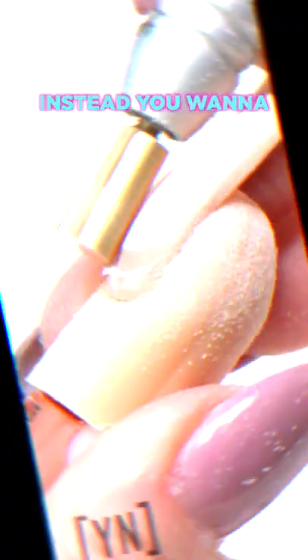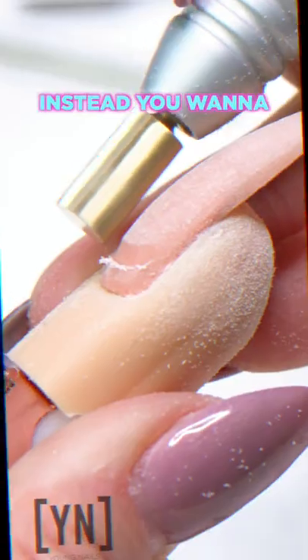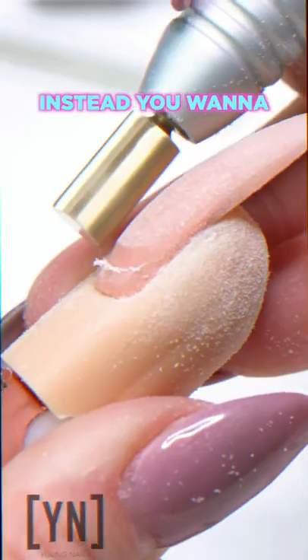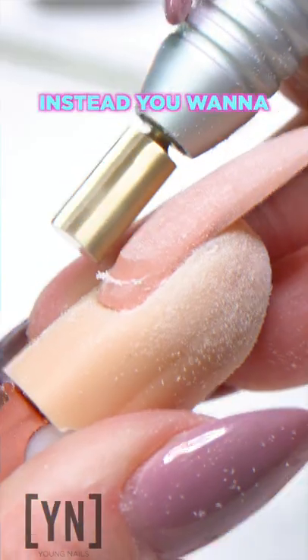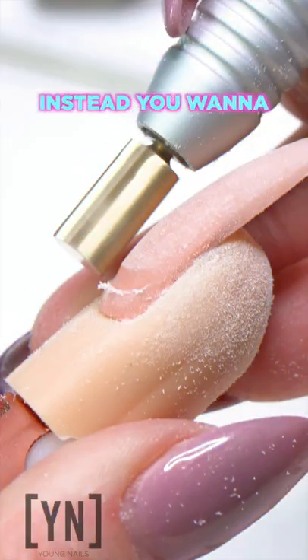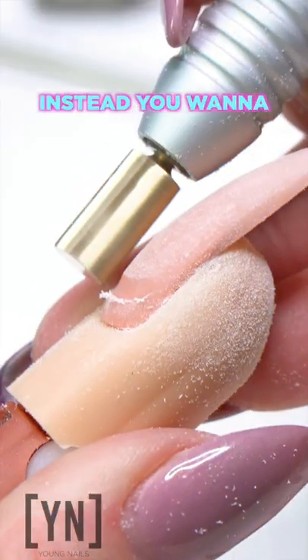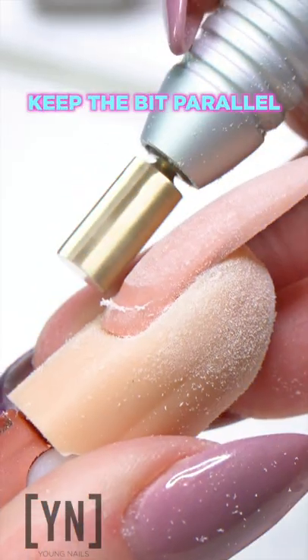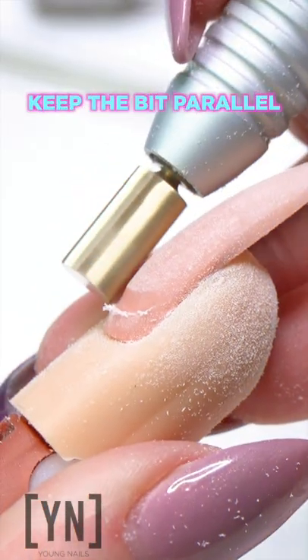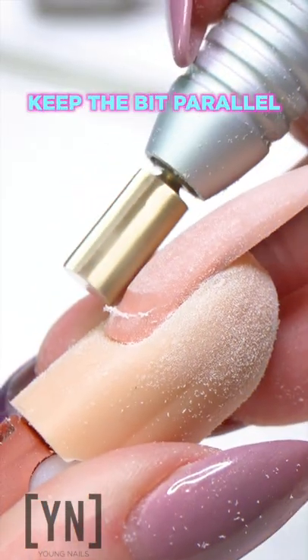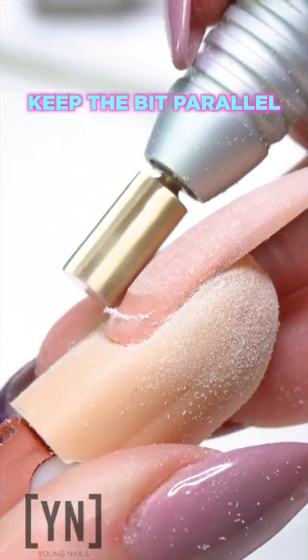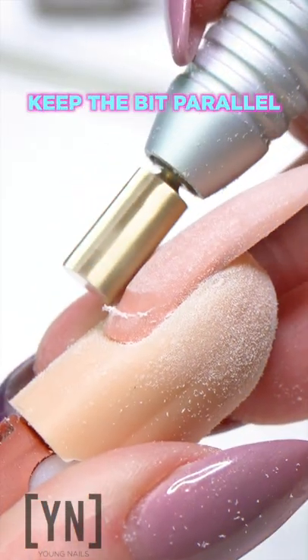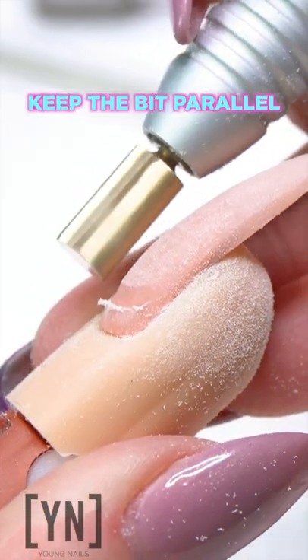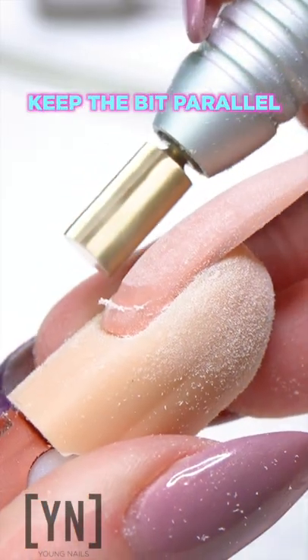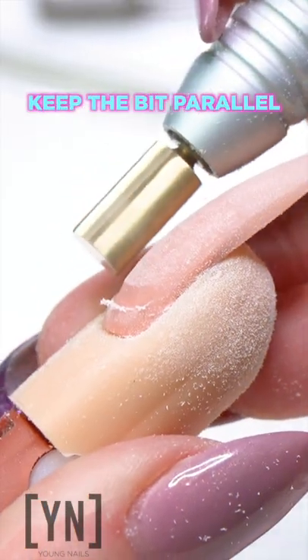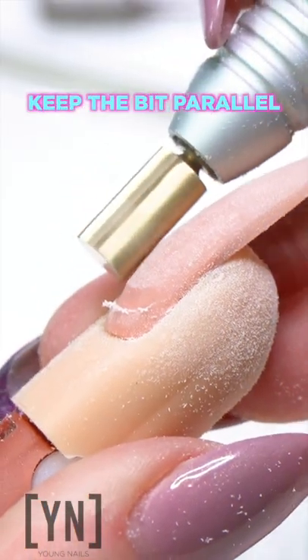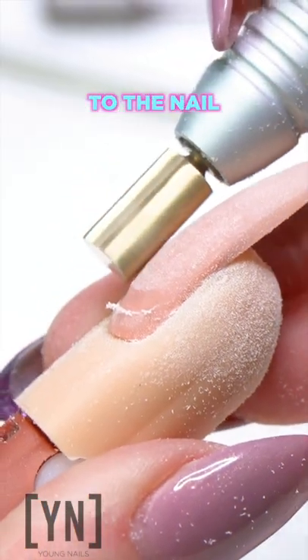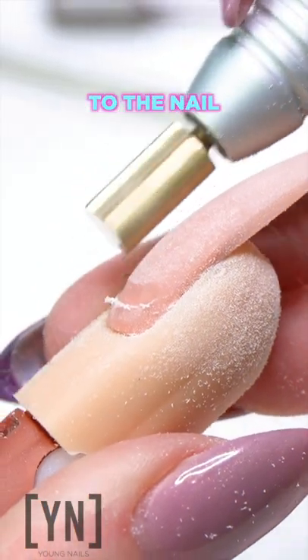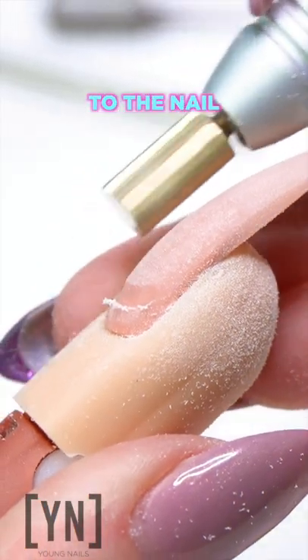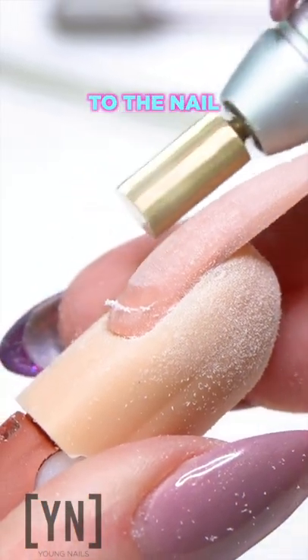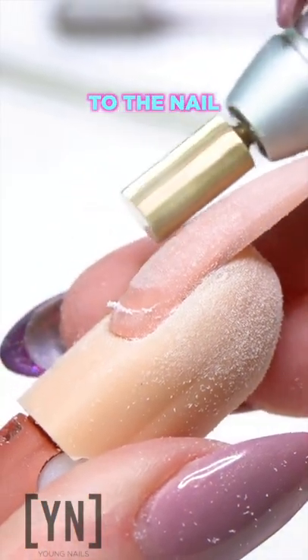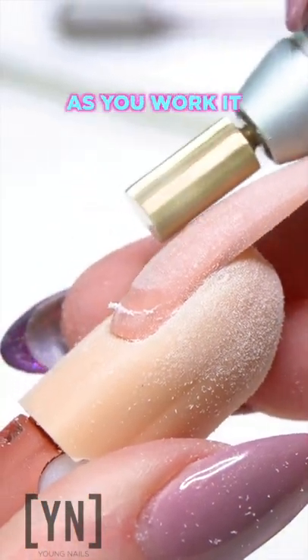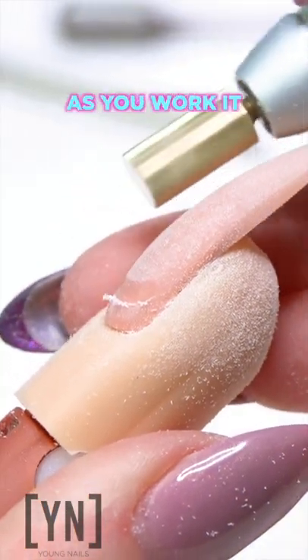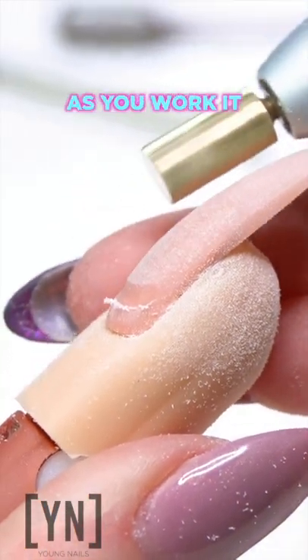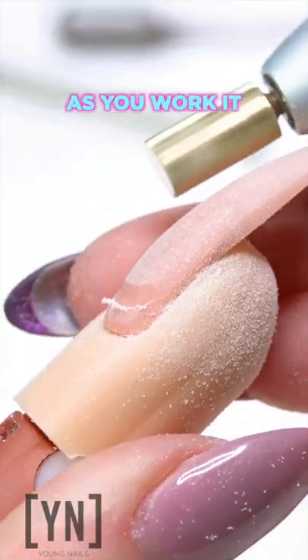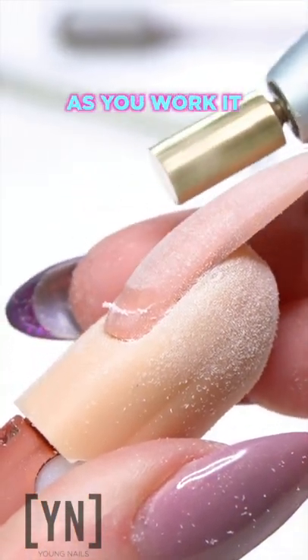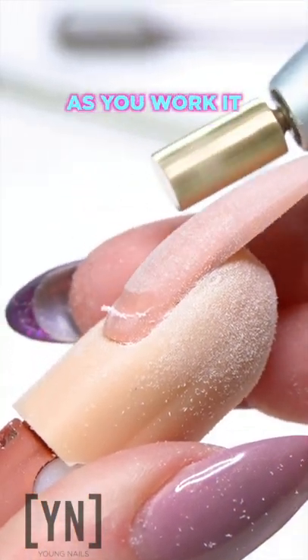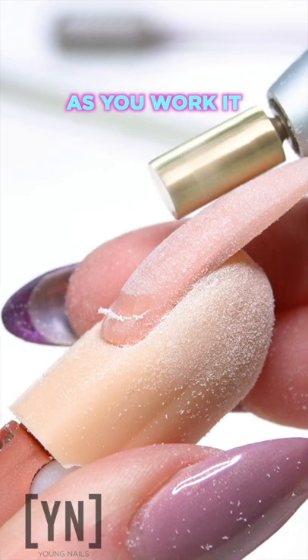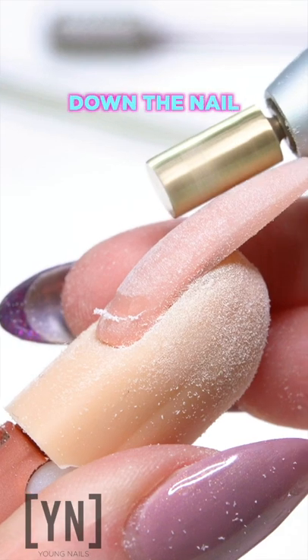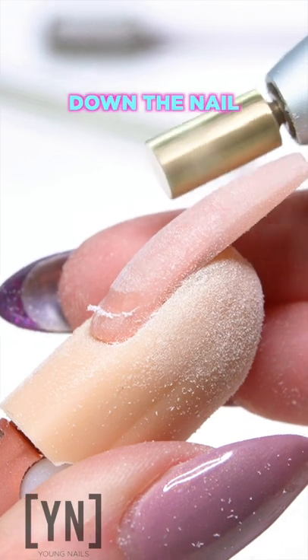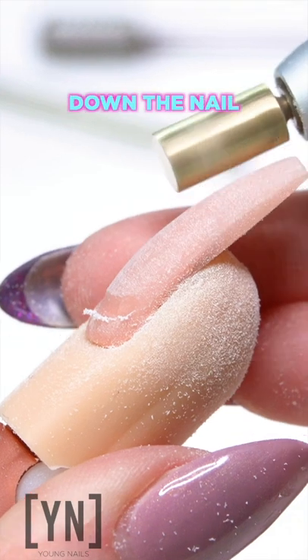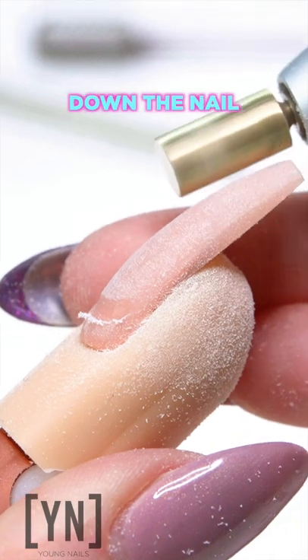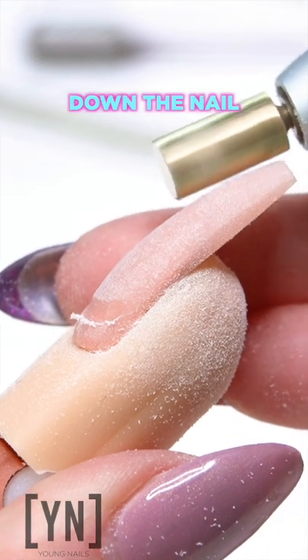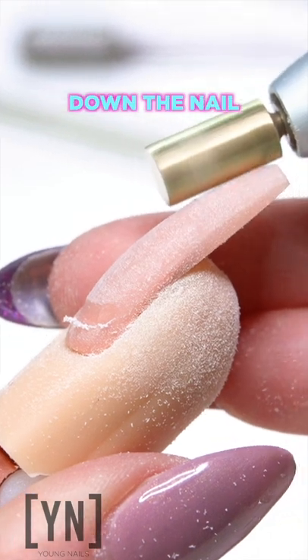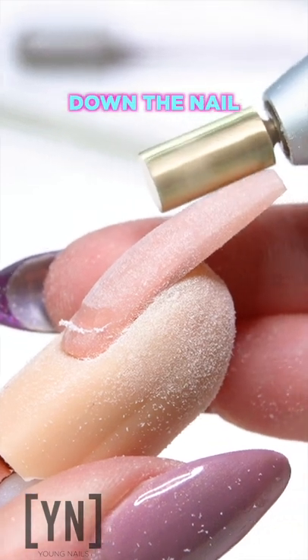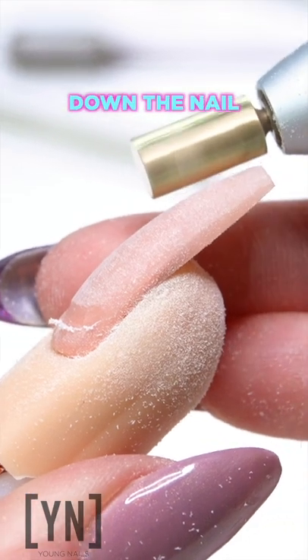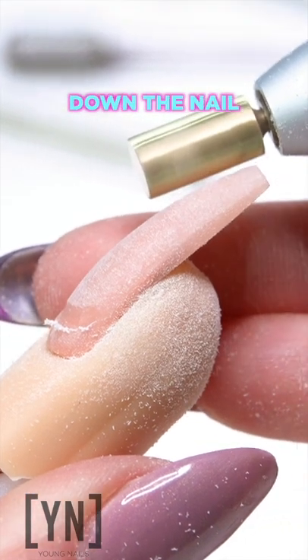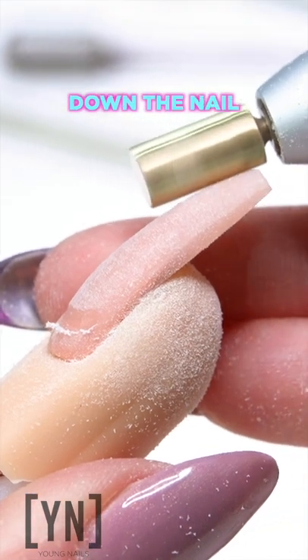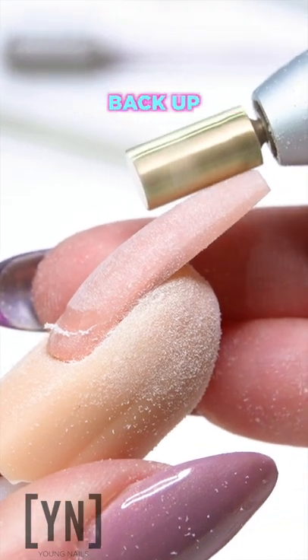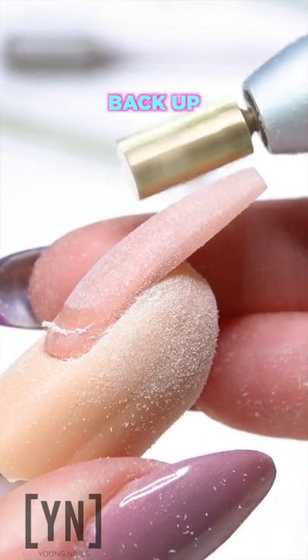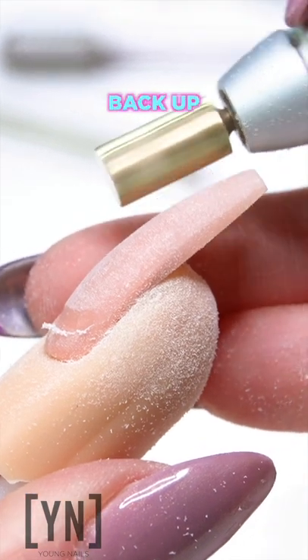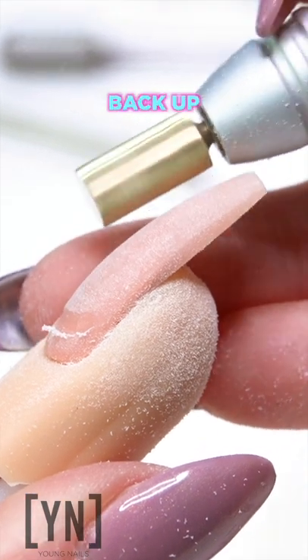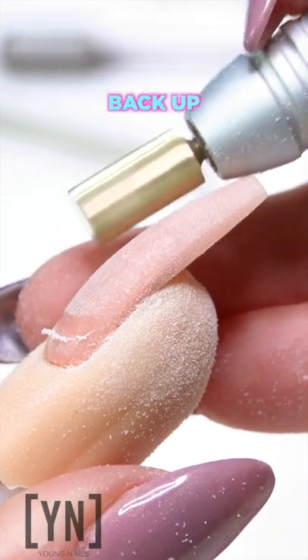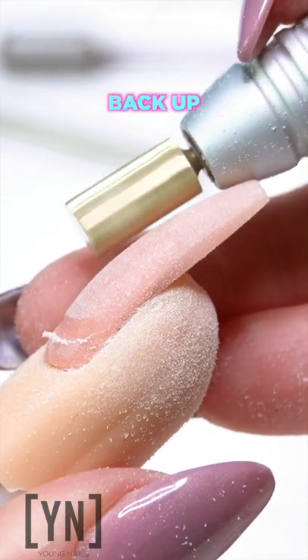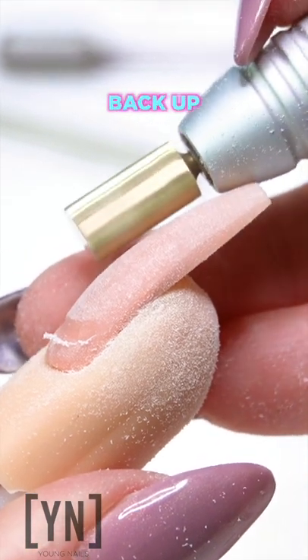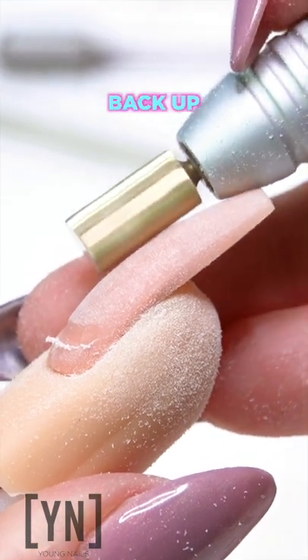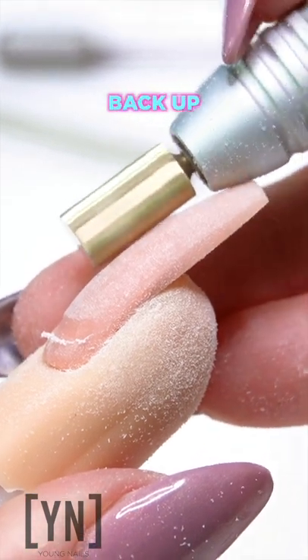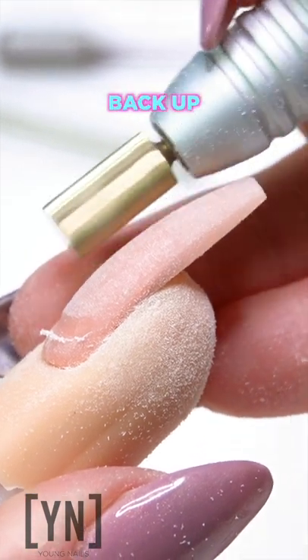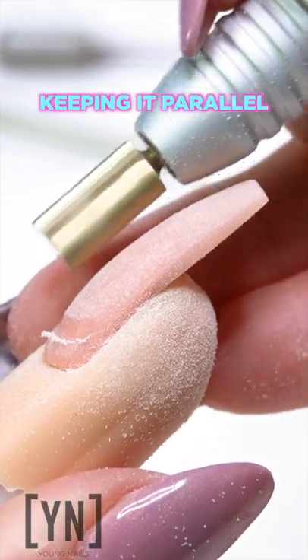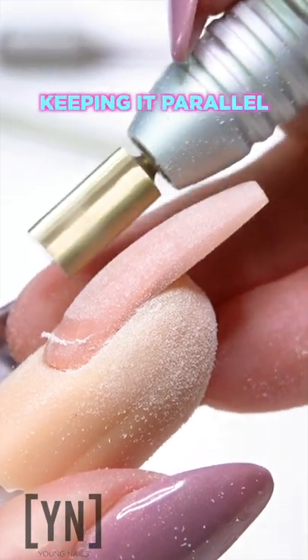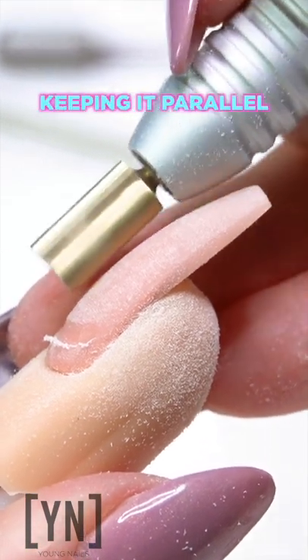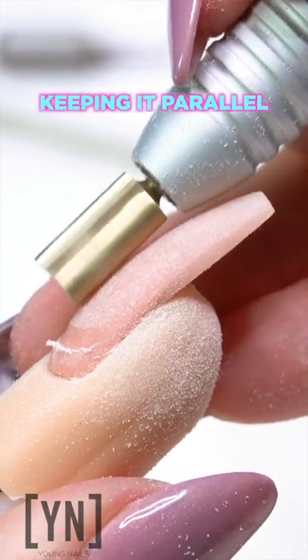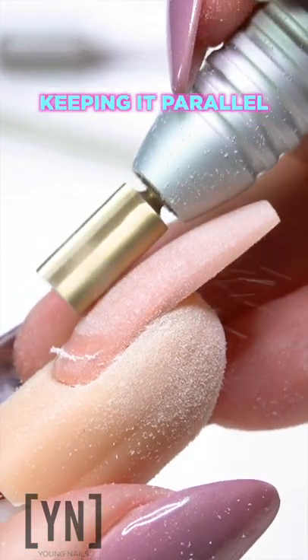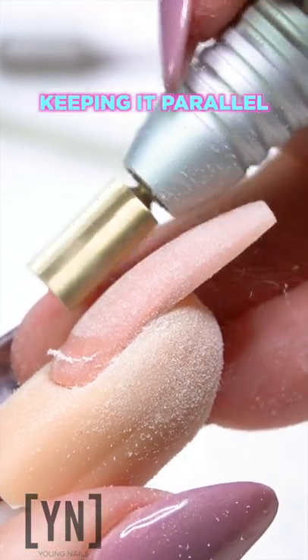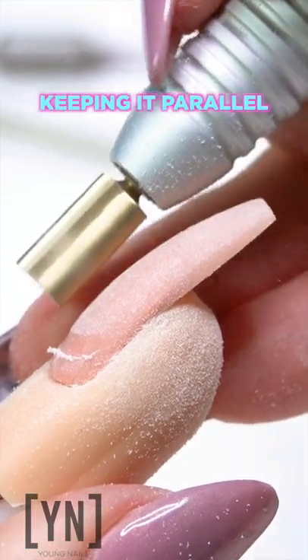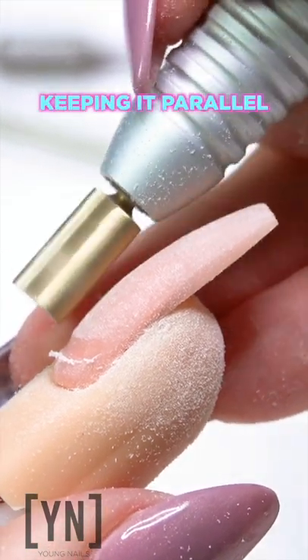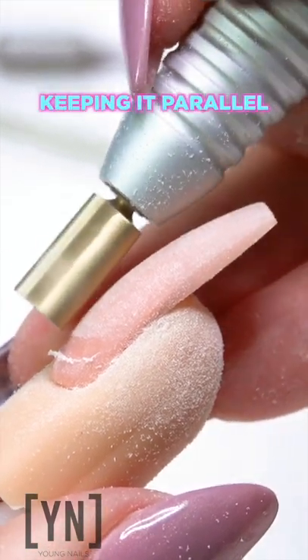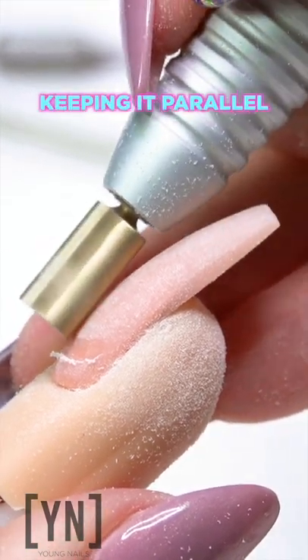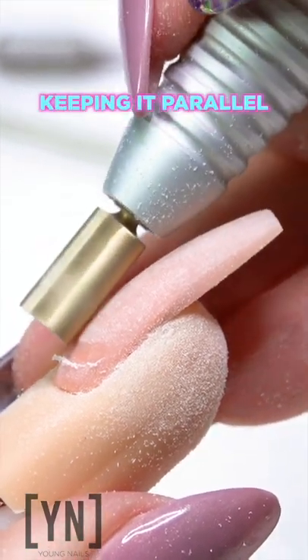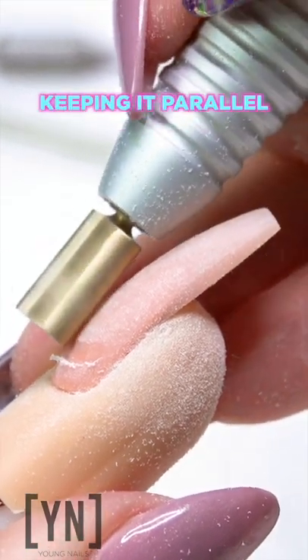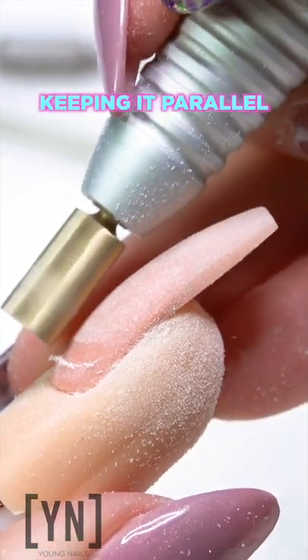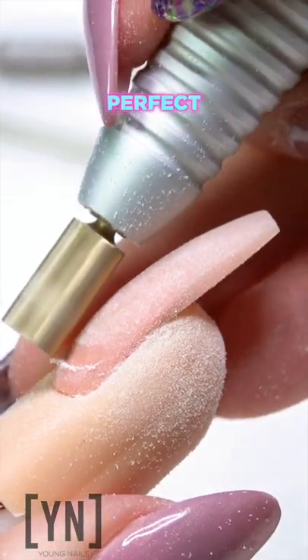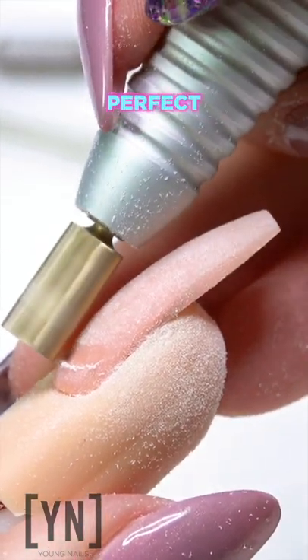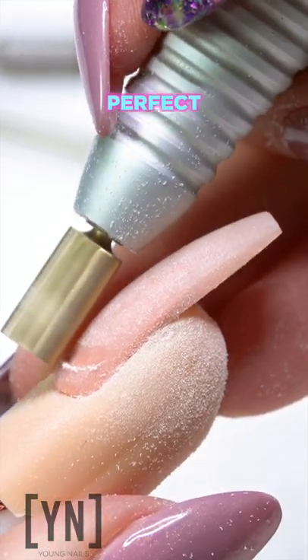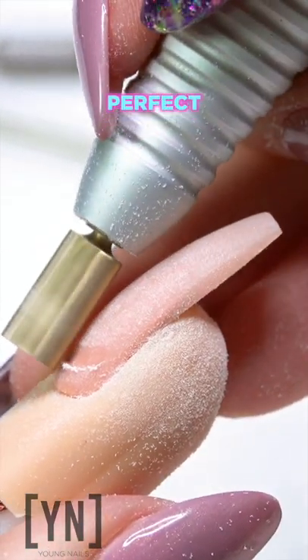Instead, you want to keep the bit parallel to the nail as you work it down the nail, back up, keeping it parallel. Perfect.